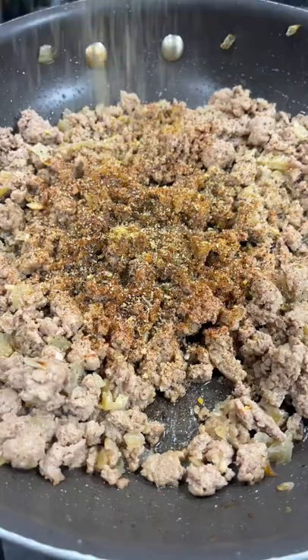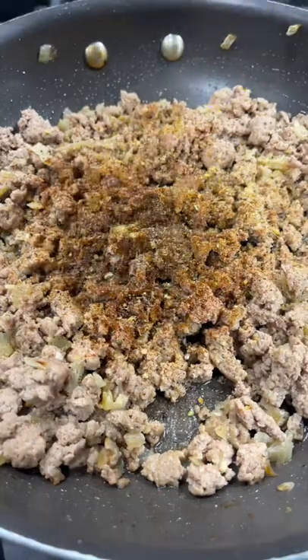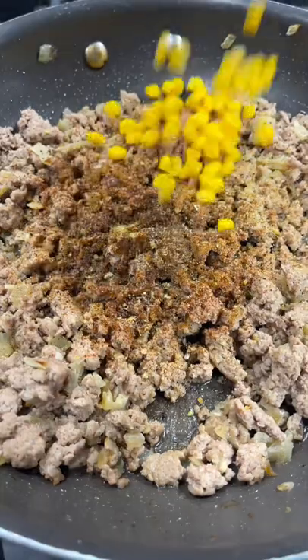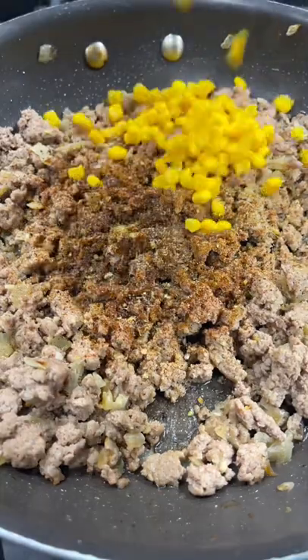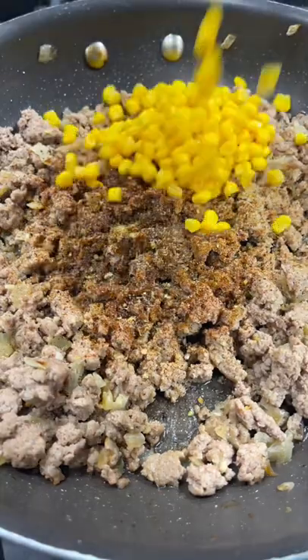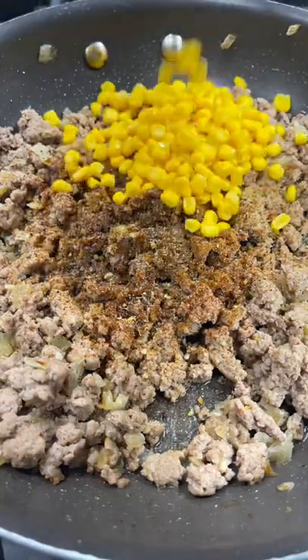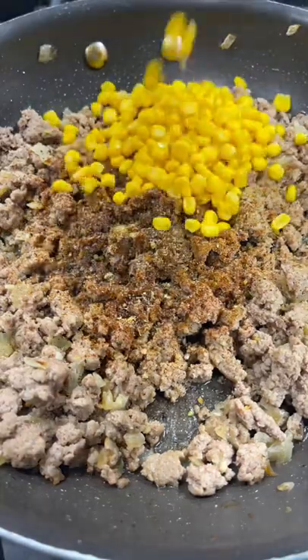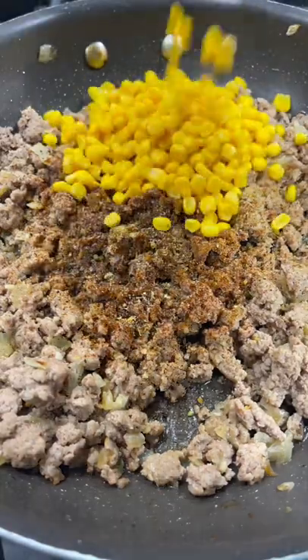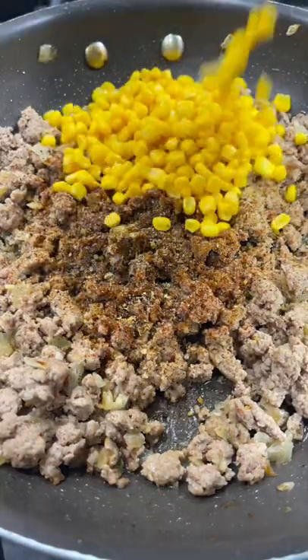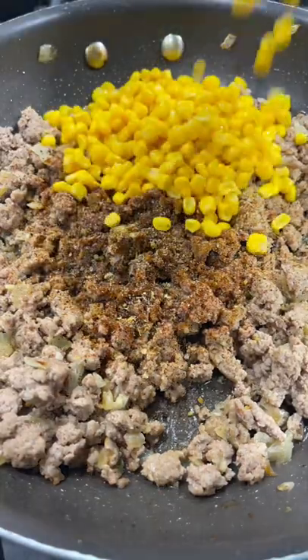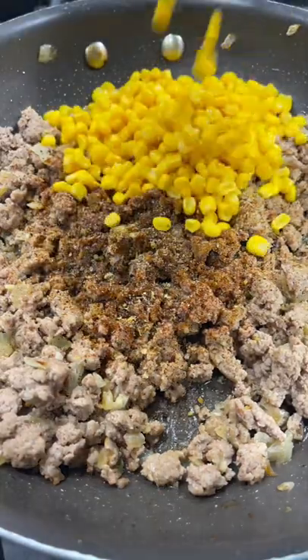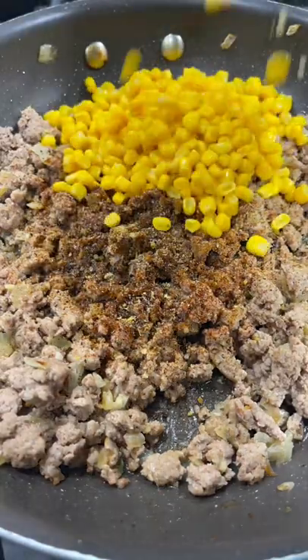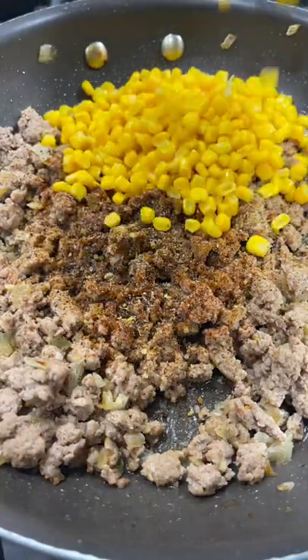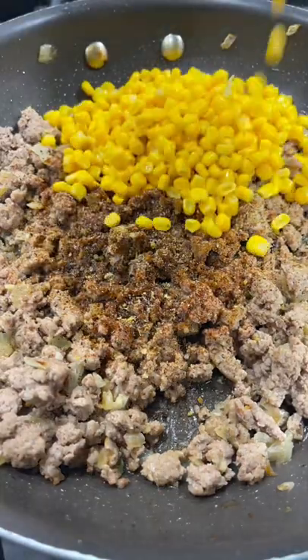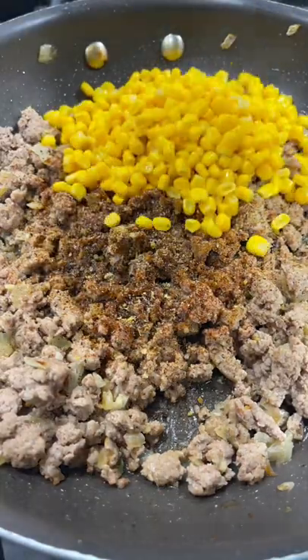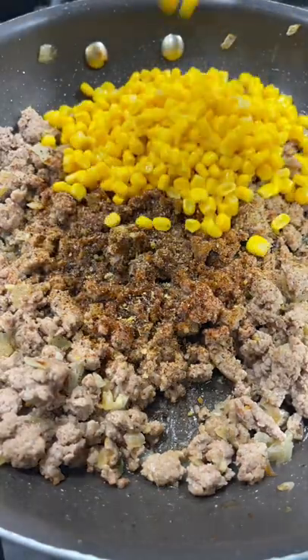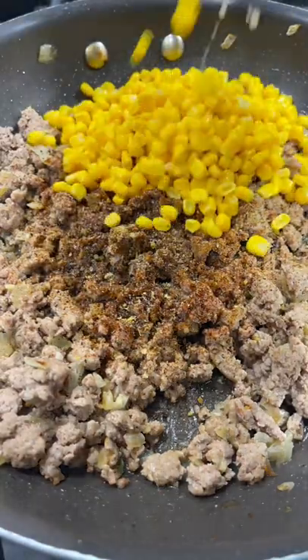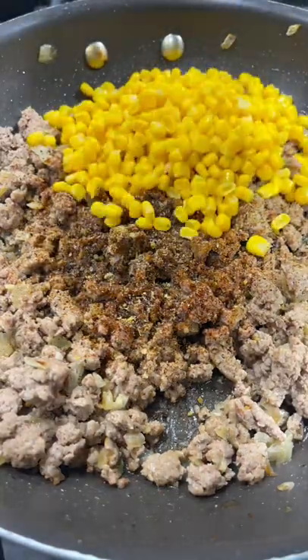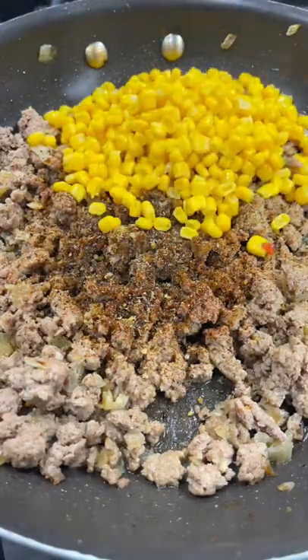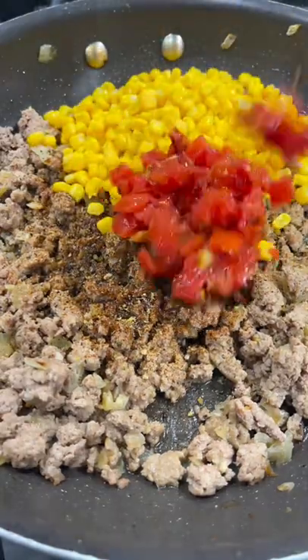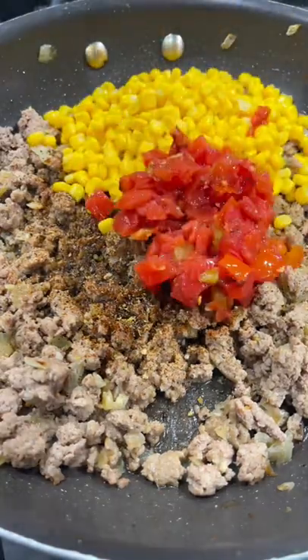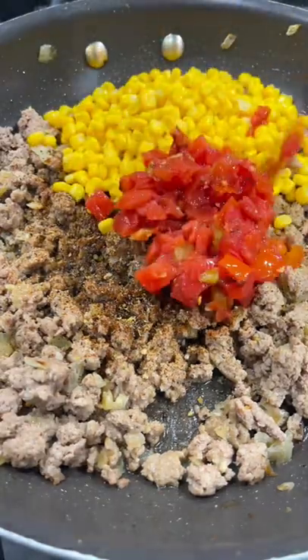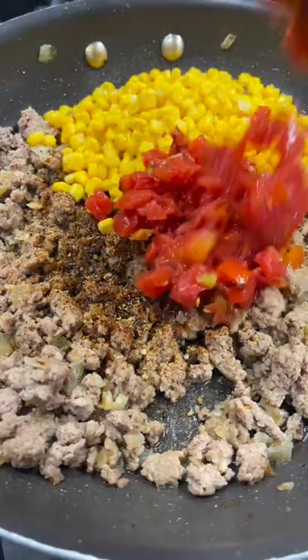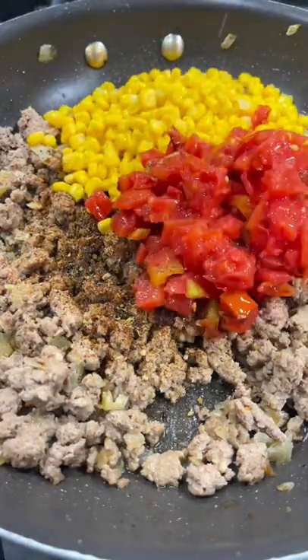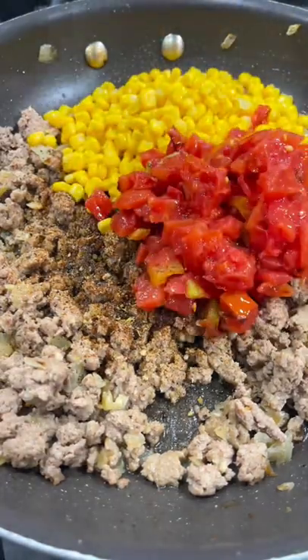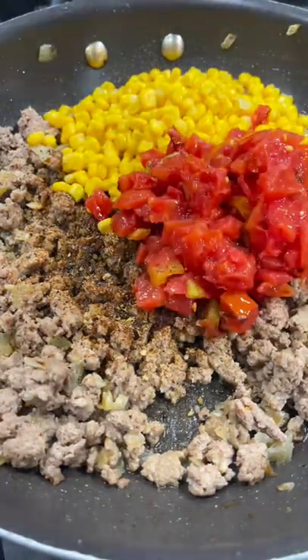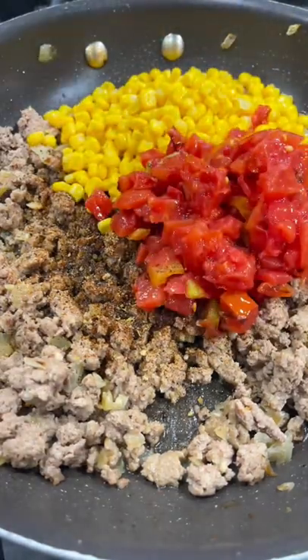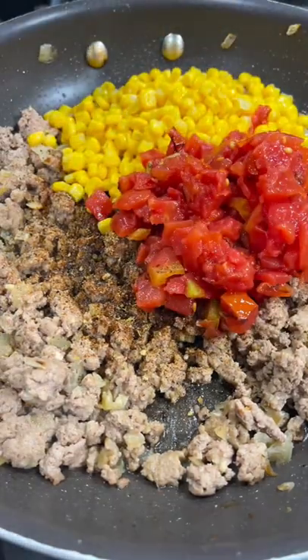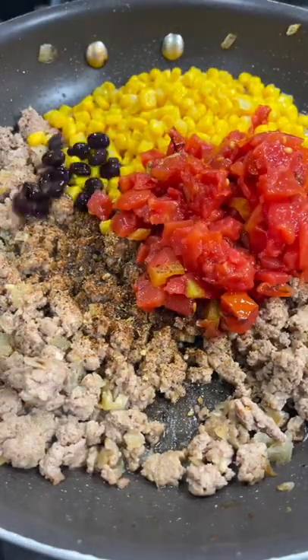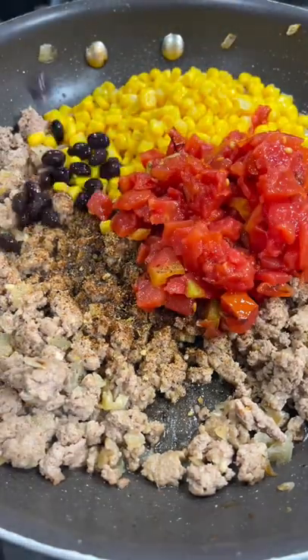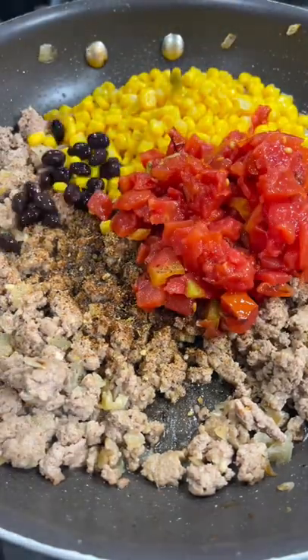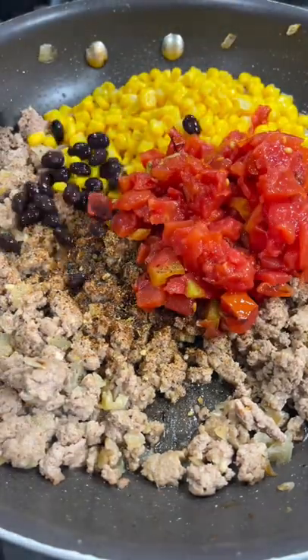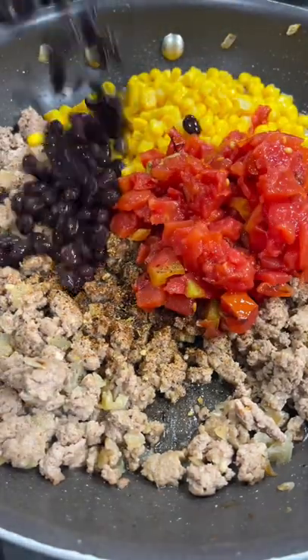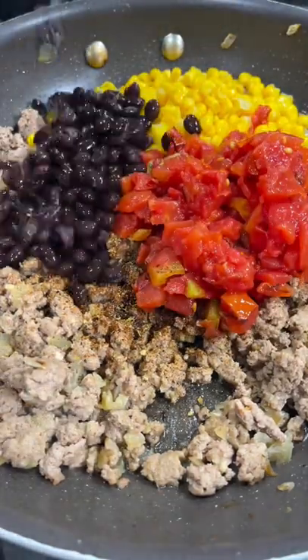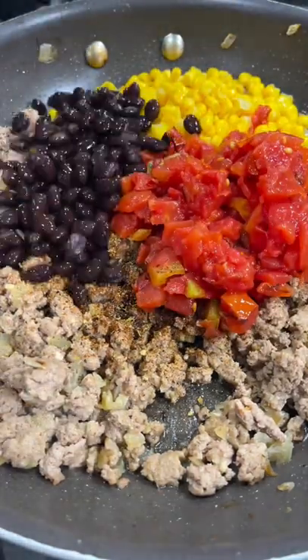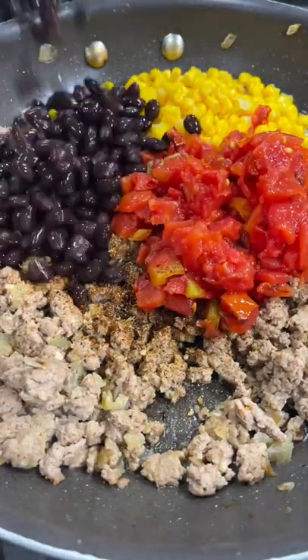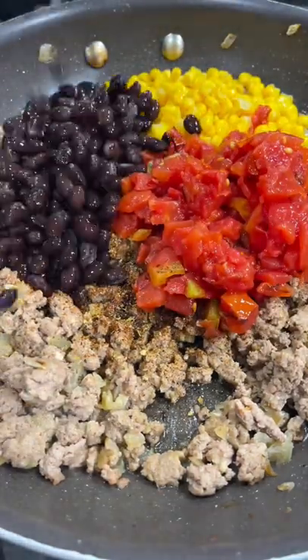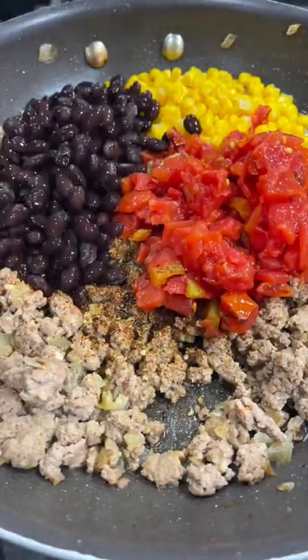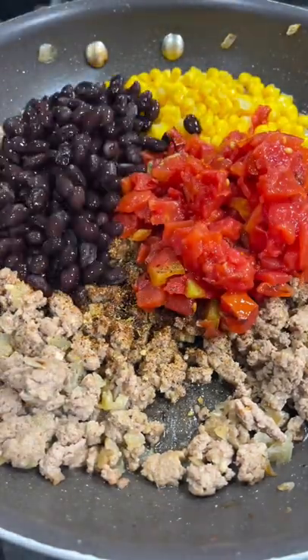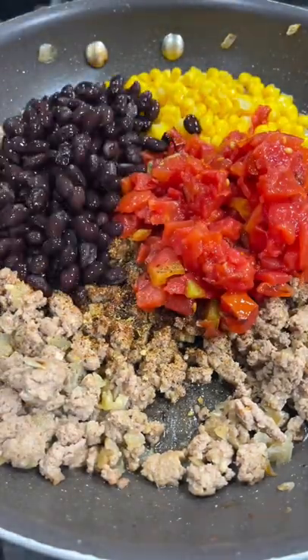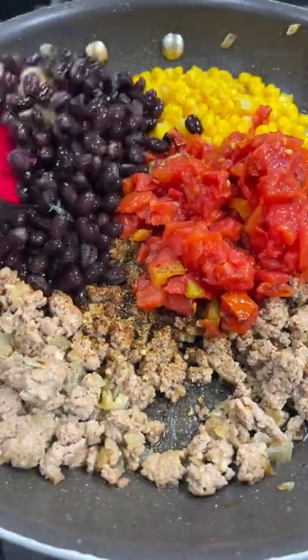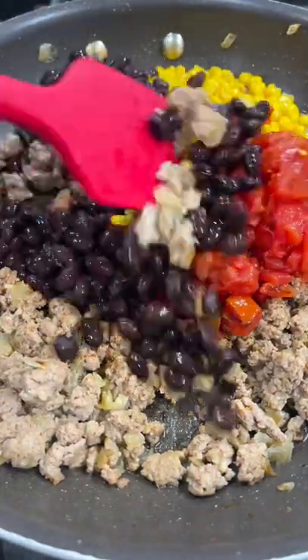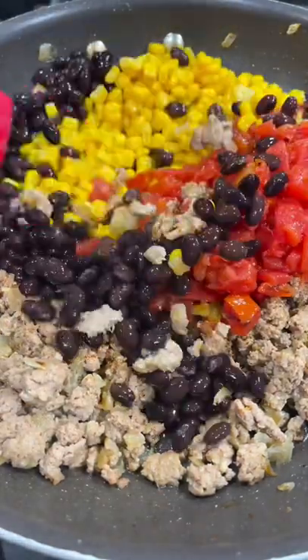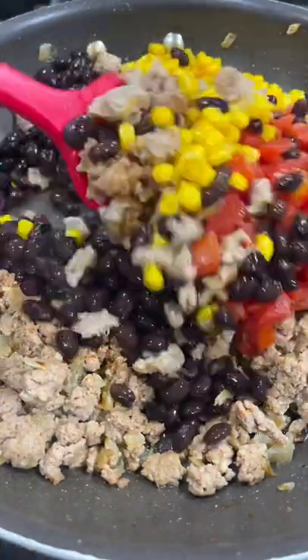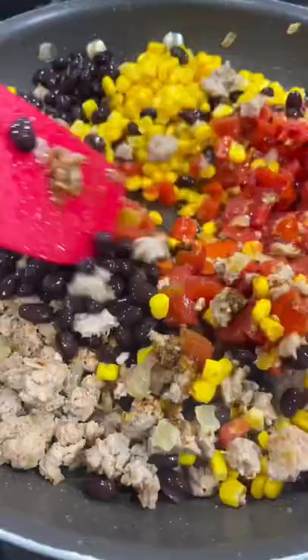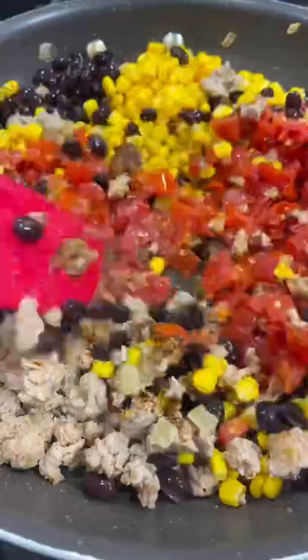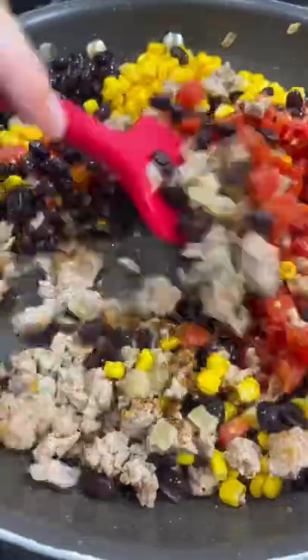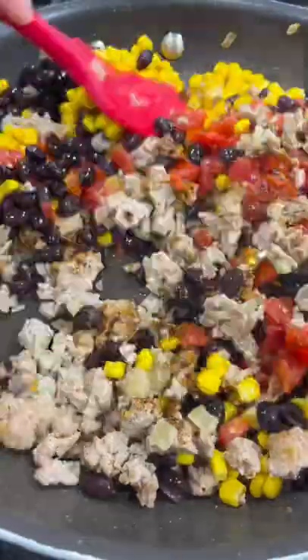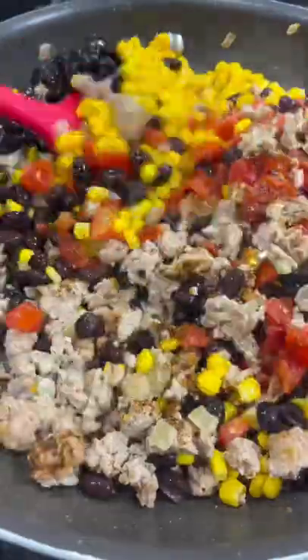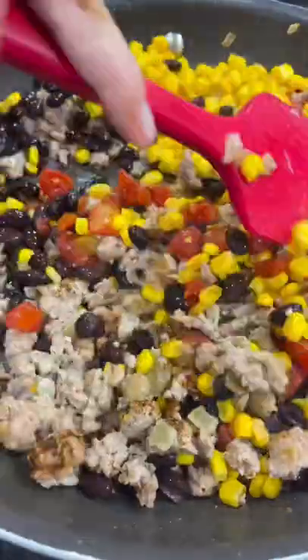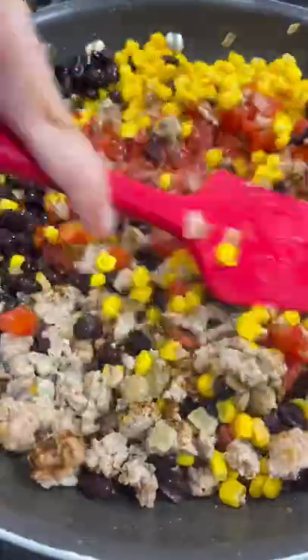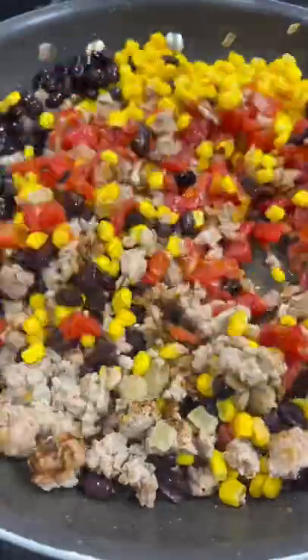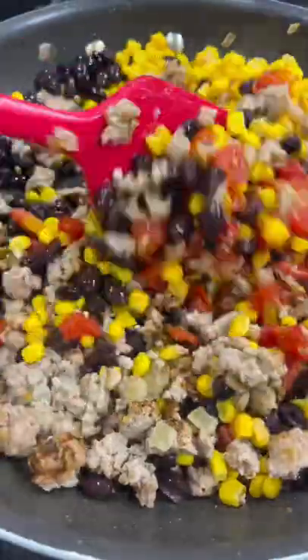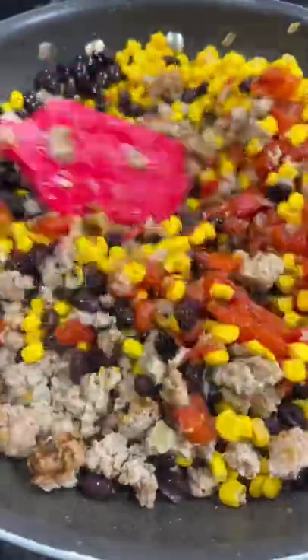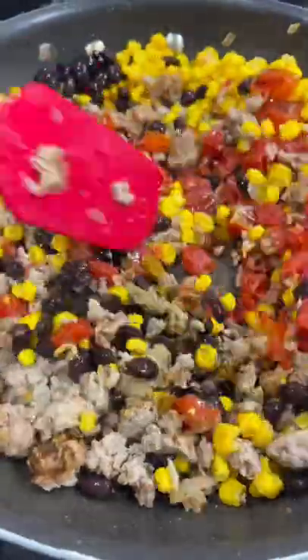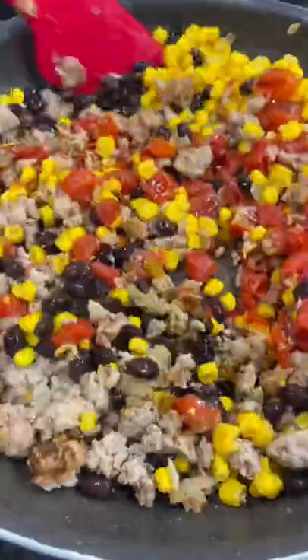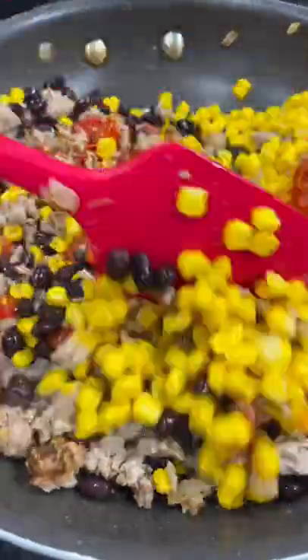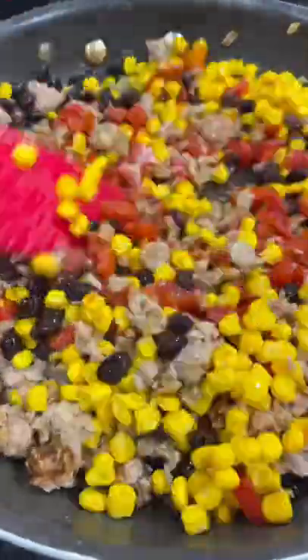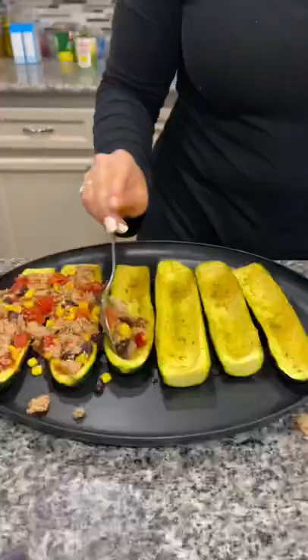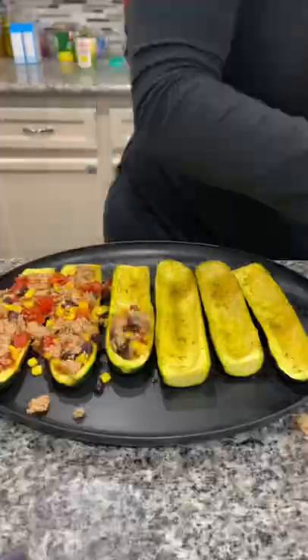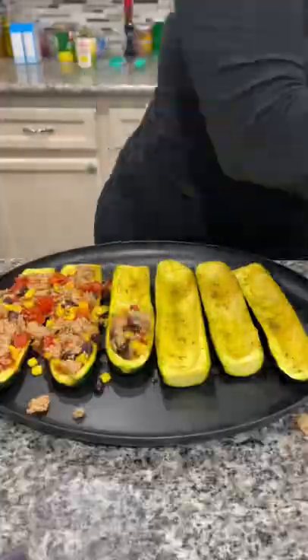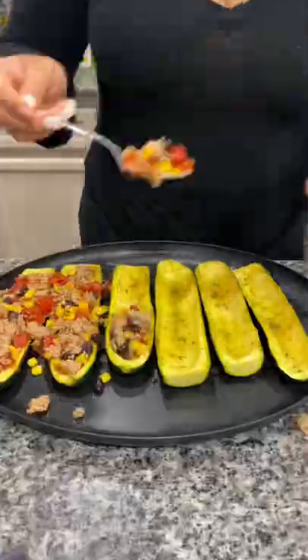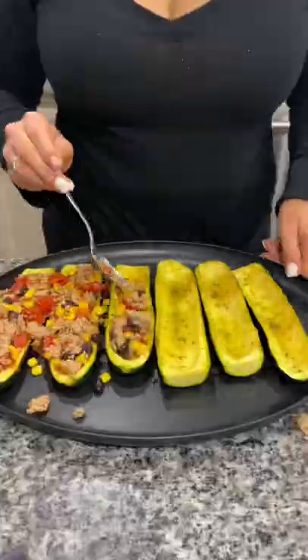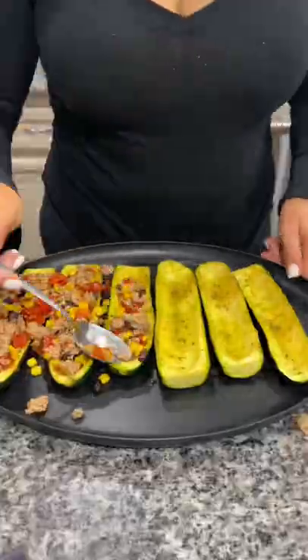Then add a half cup of corn, a can of drained Rotel, about a half cup of black beans, and mix that together well.